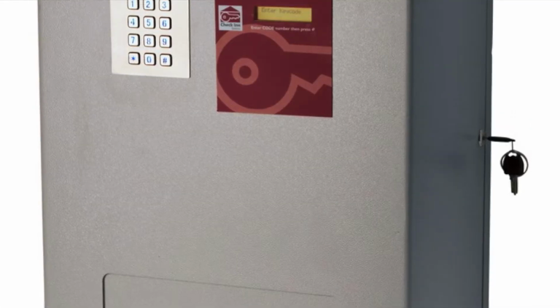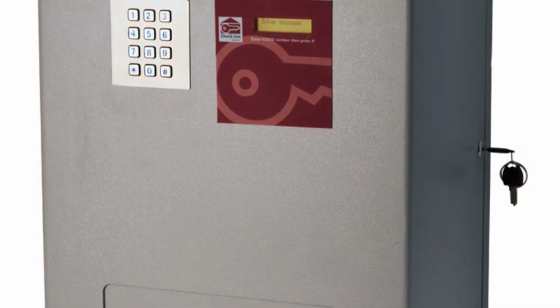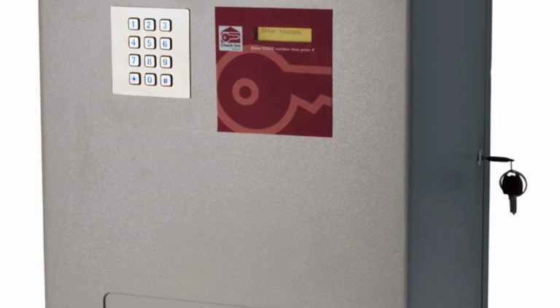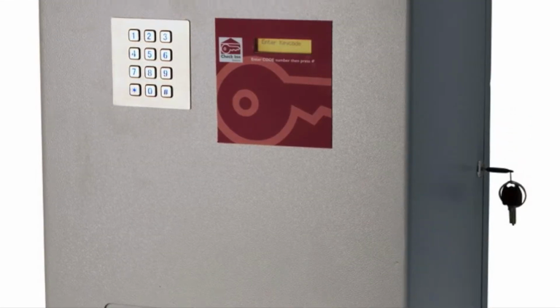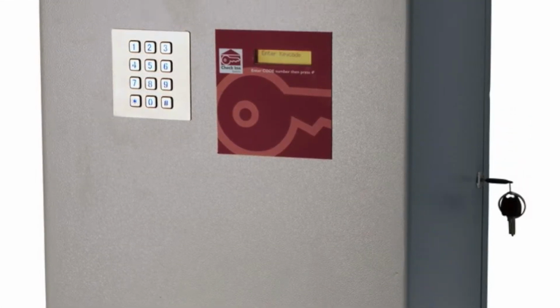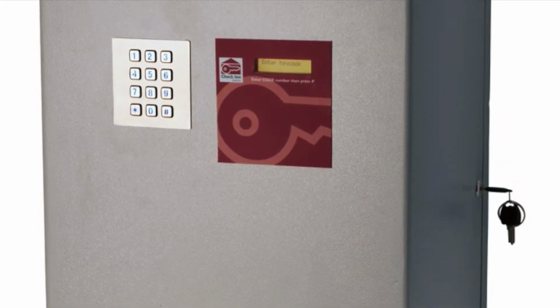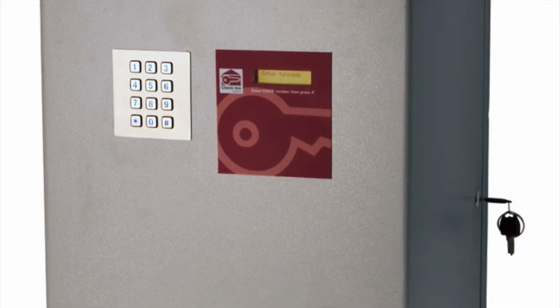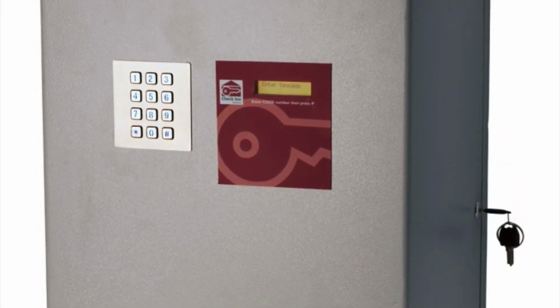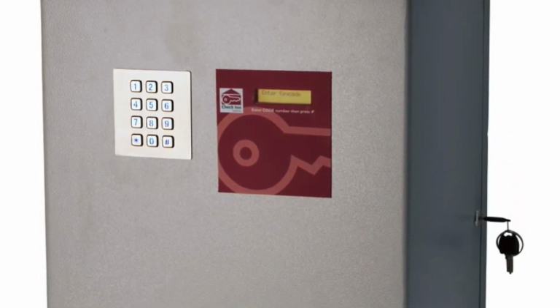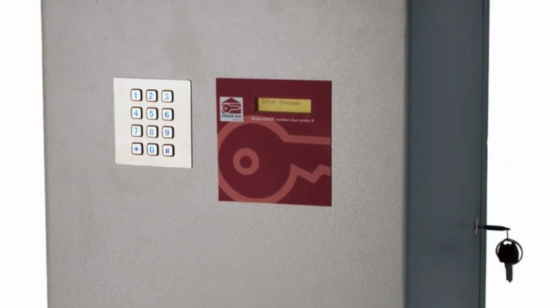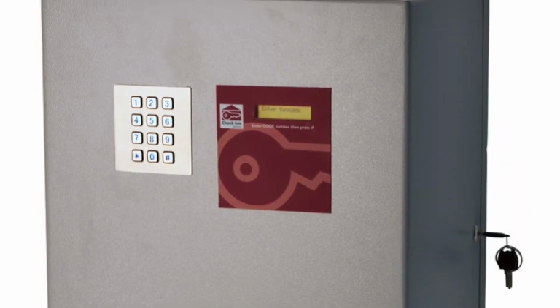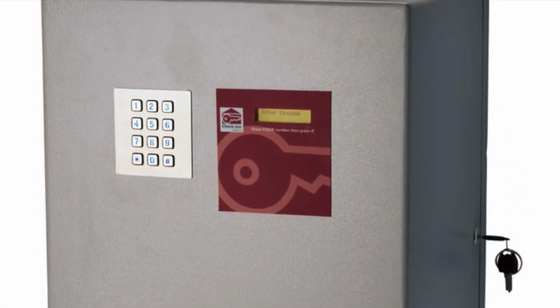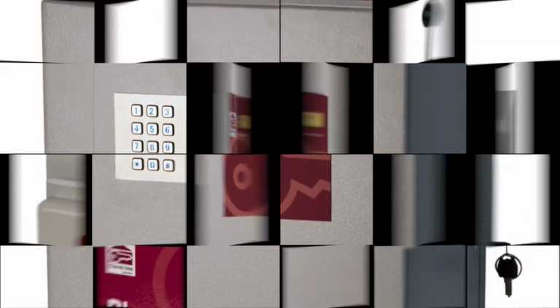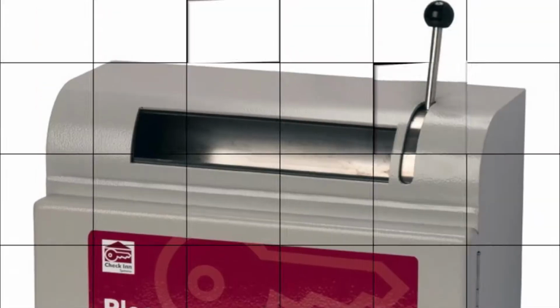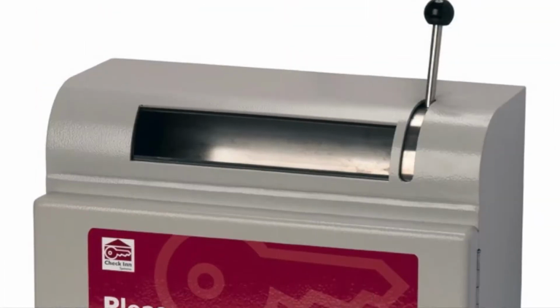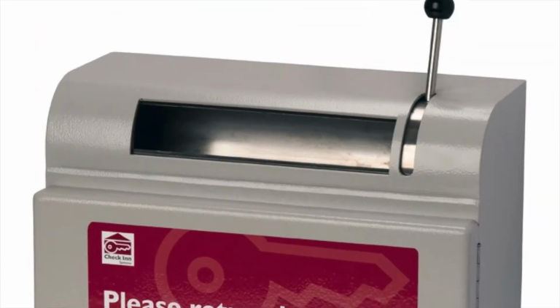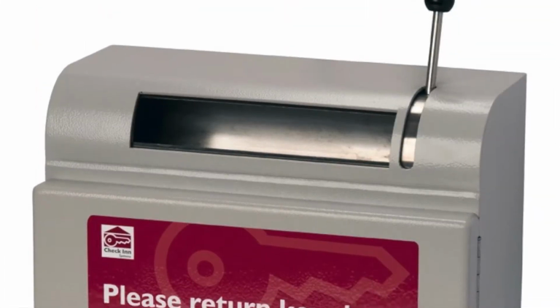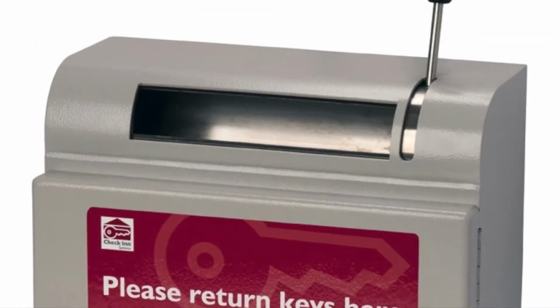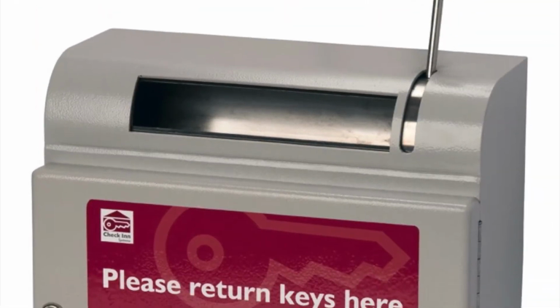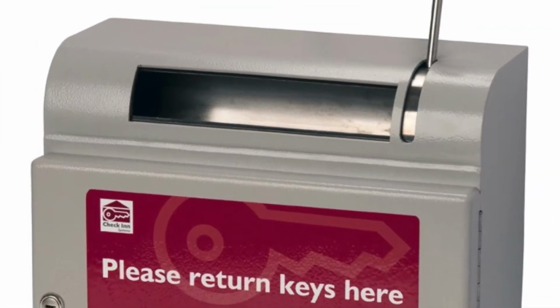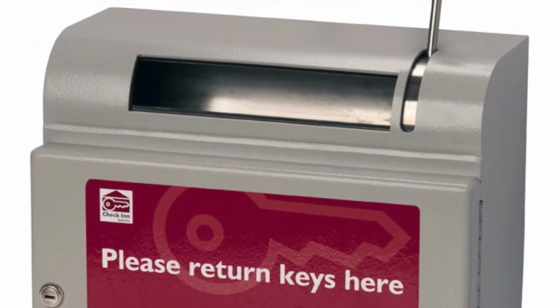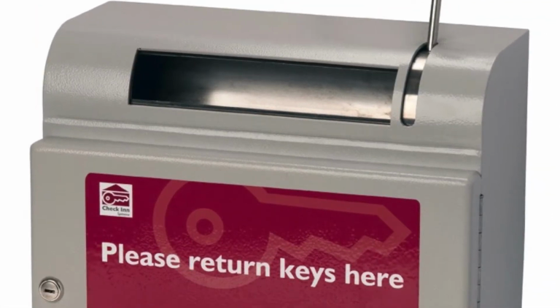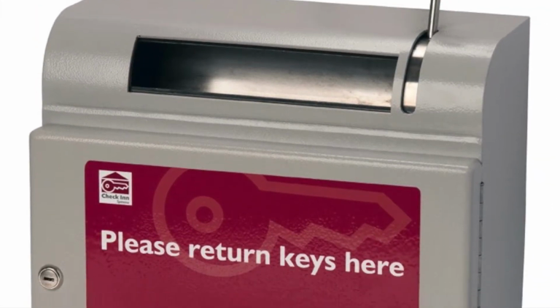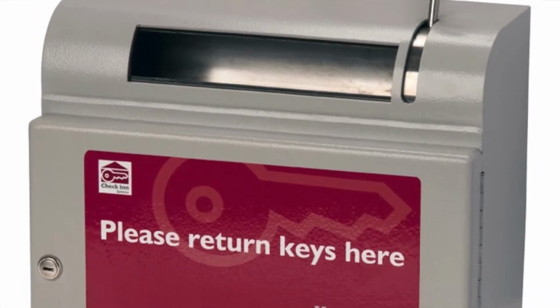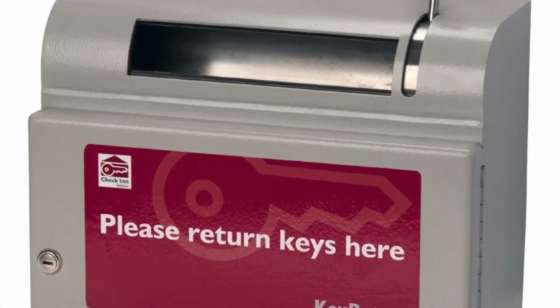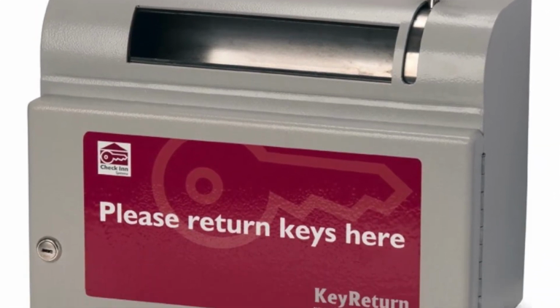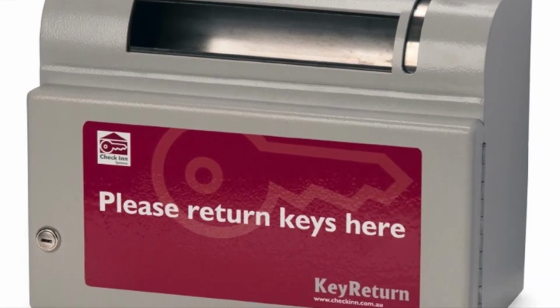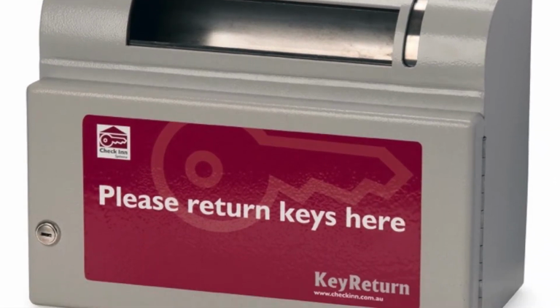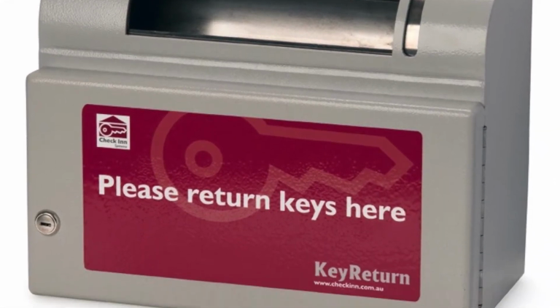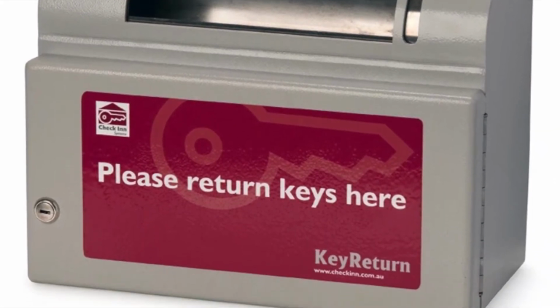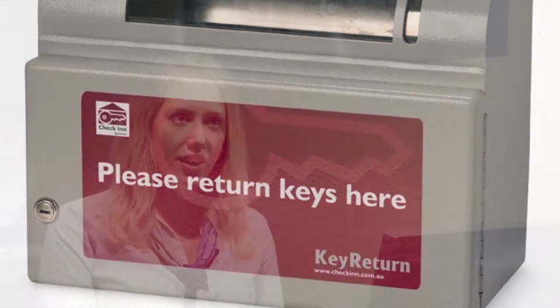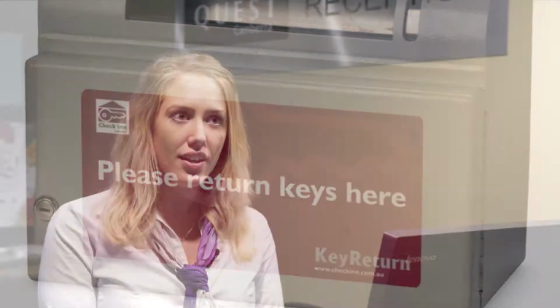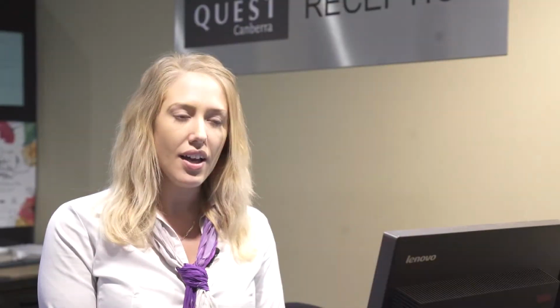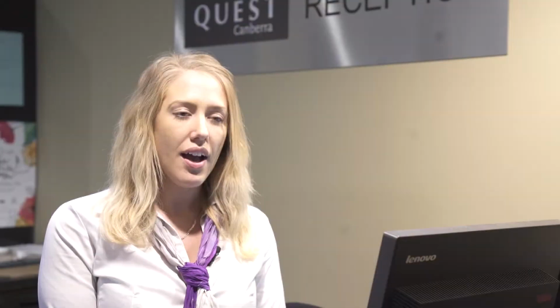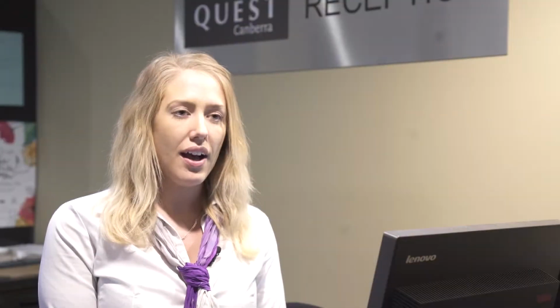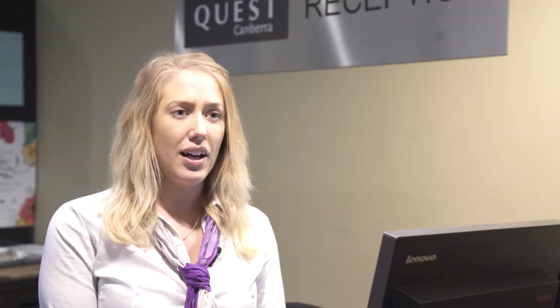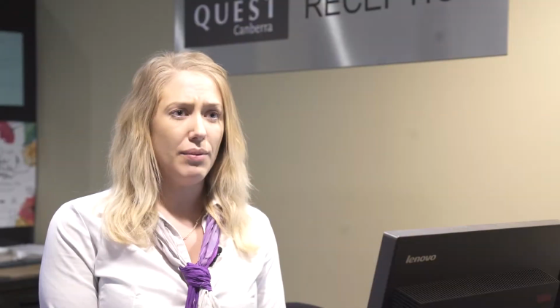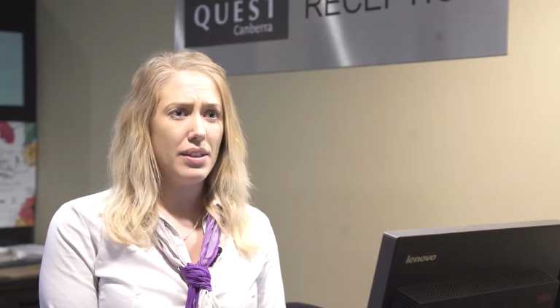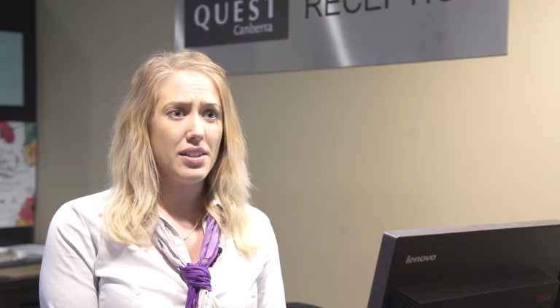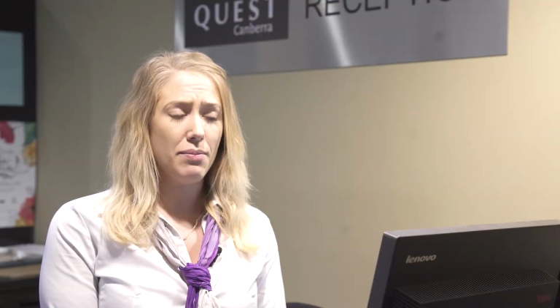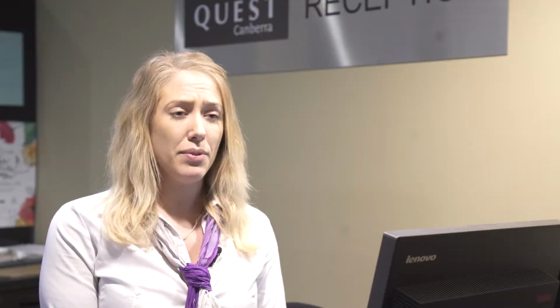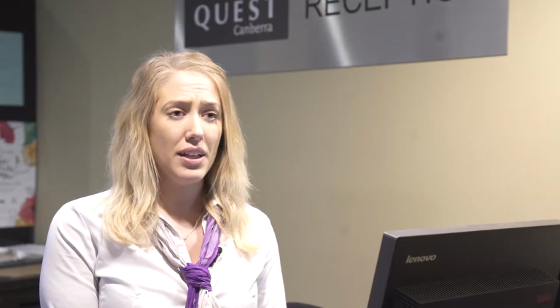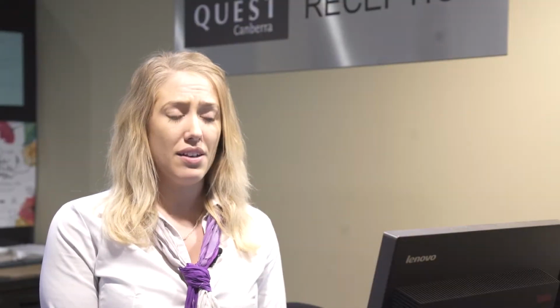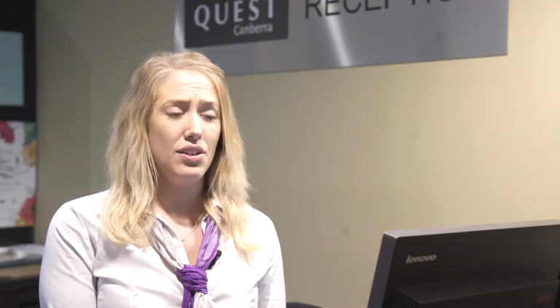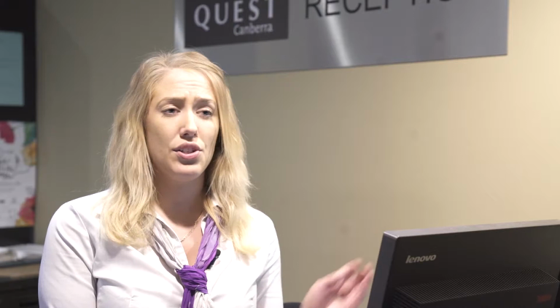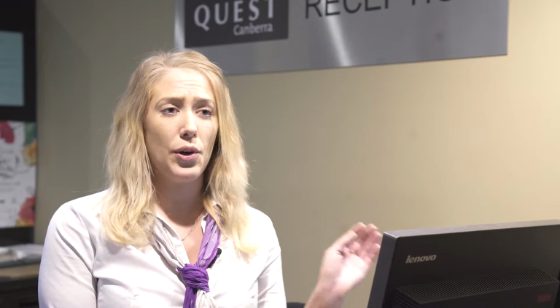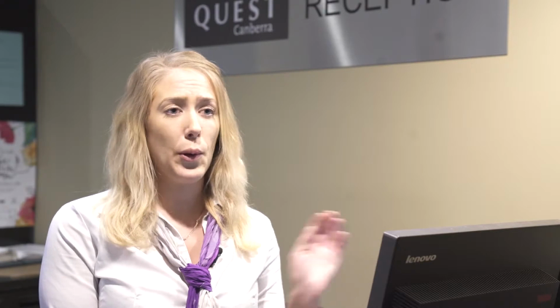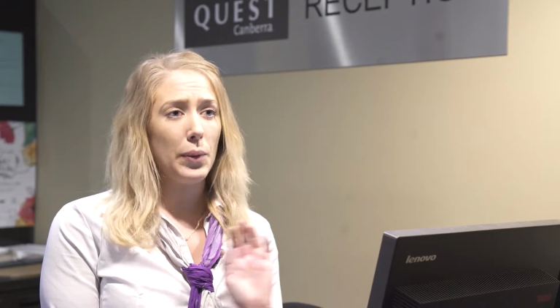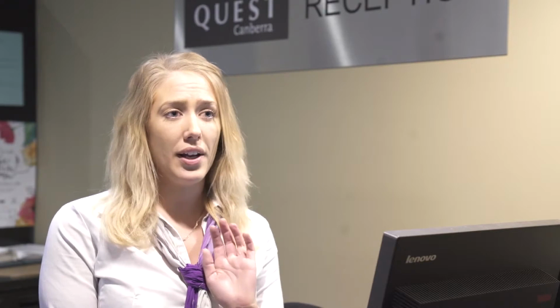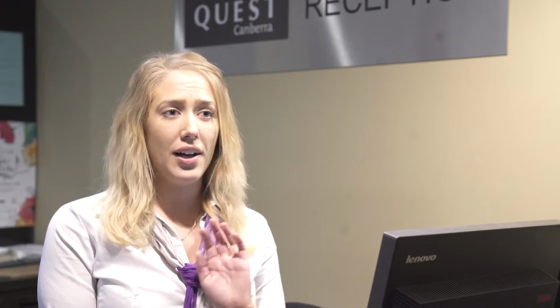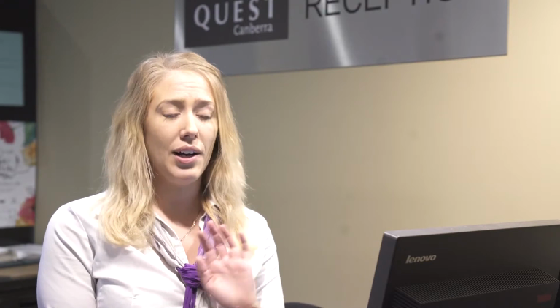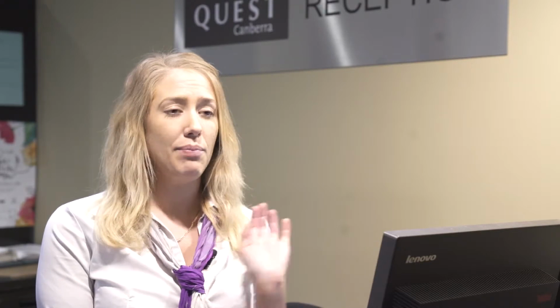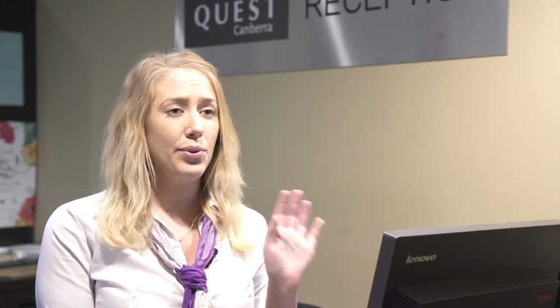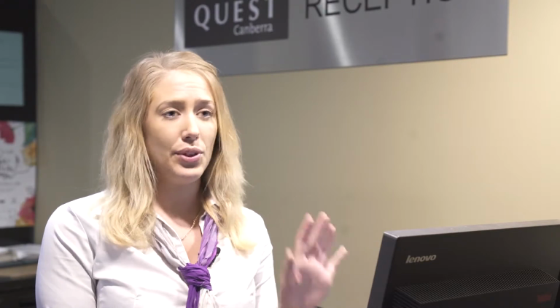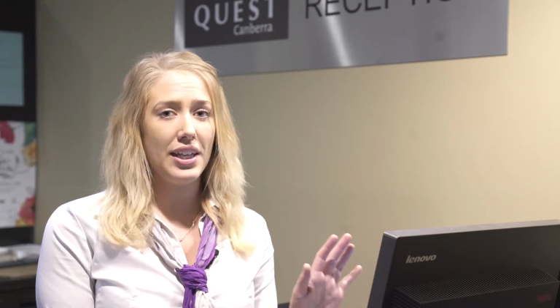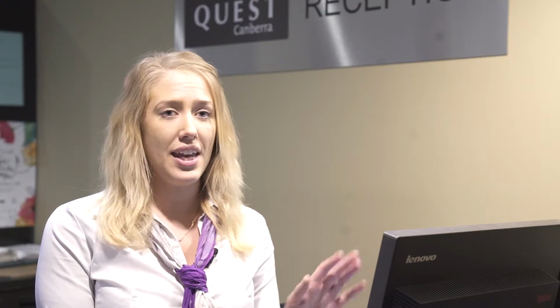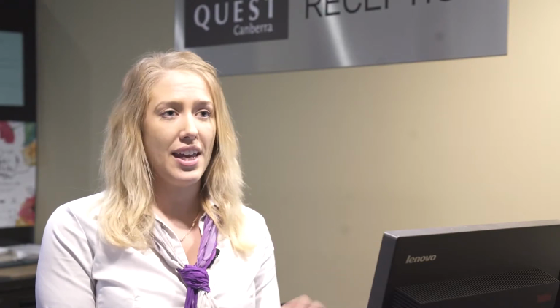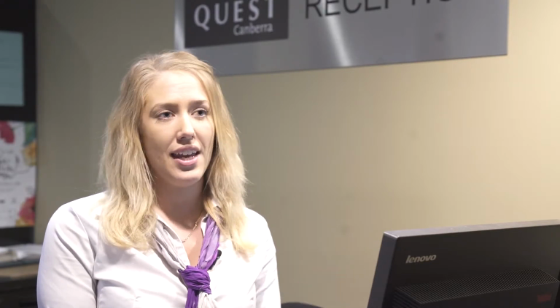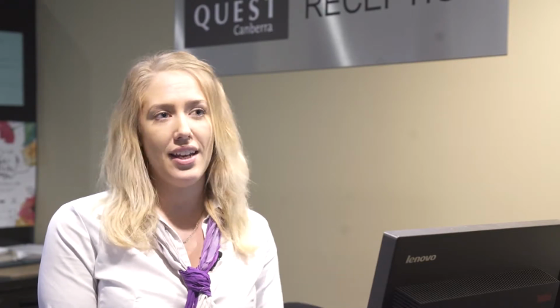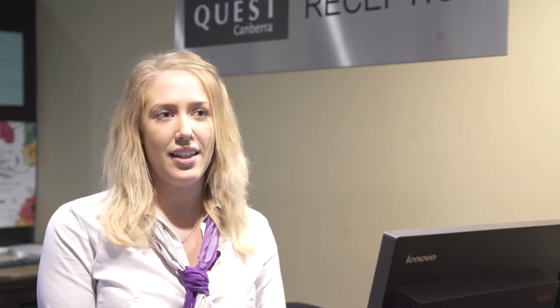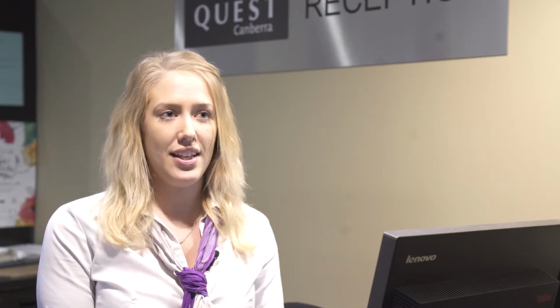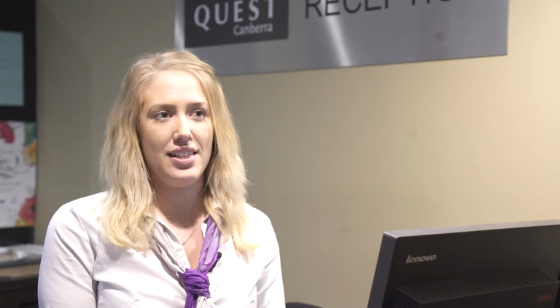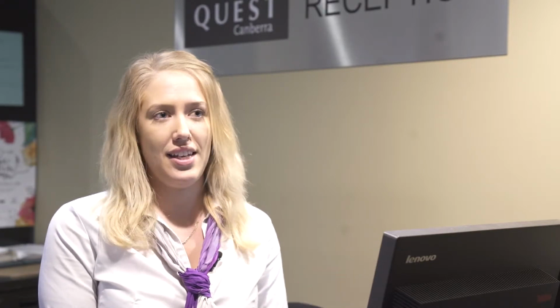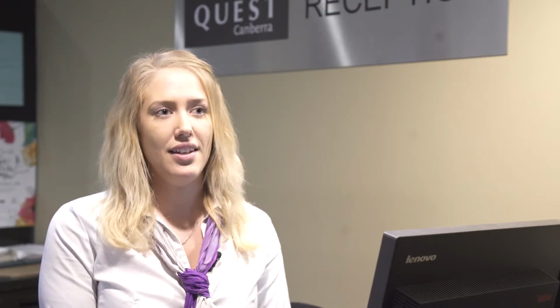Our key safe is definitely easy to use for the staff here. It's simply — you just open it up, put the key in, and that's it.